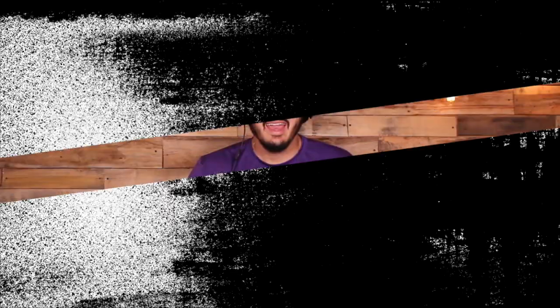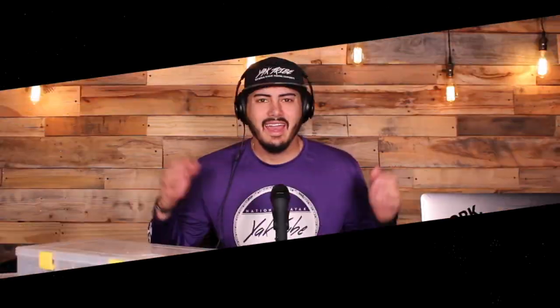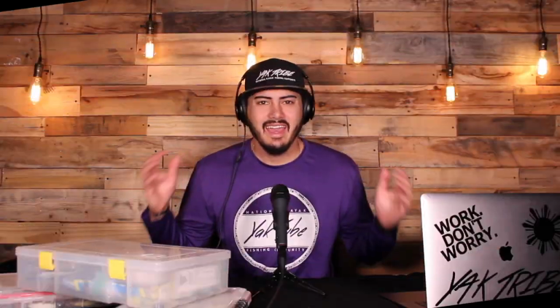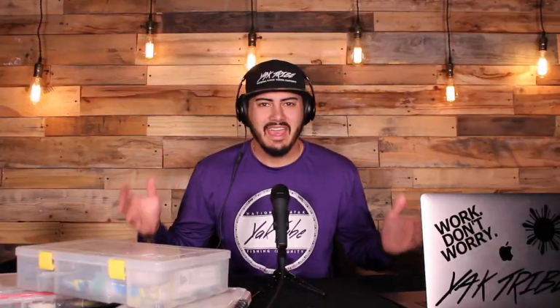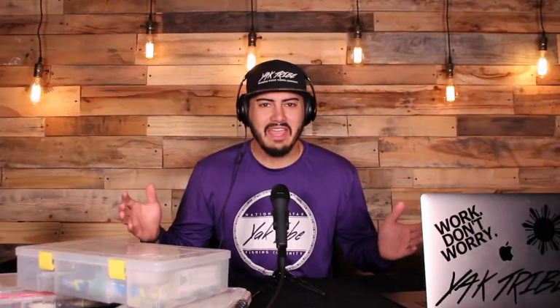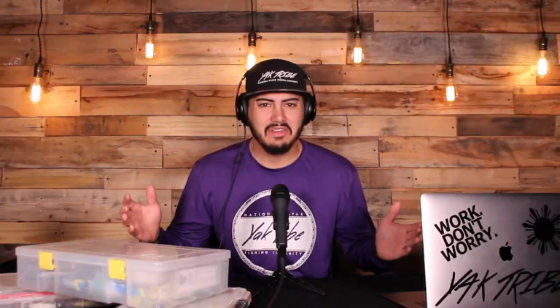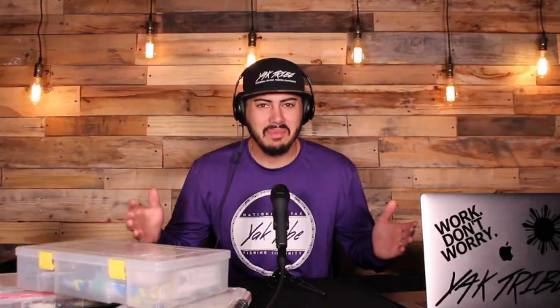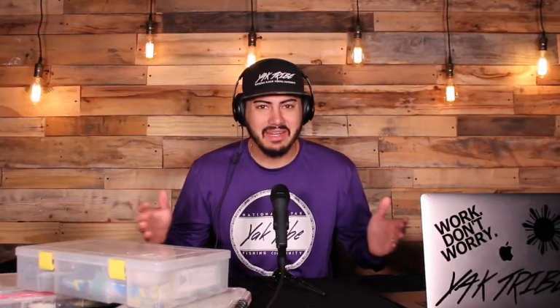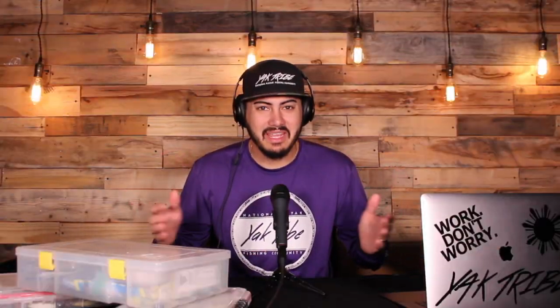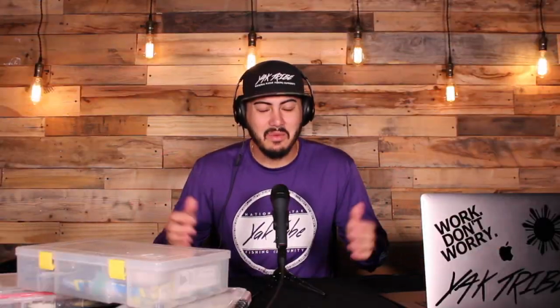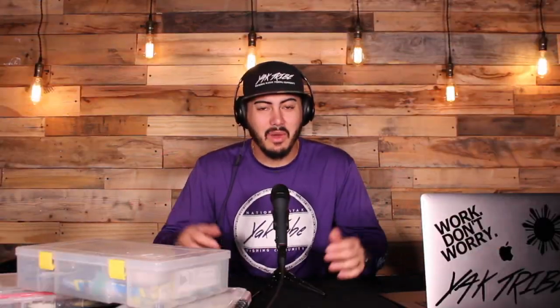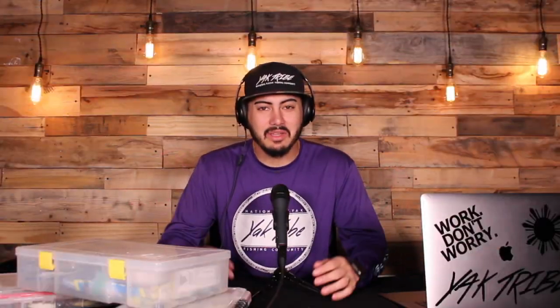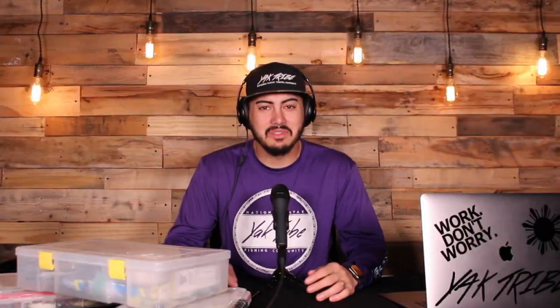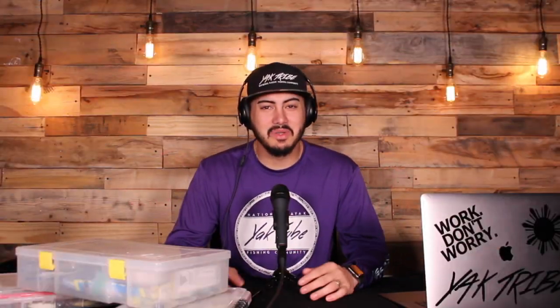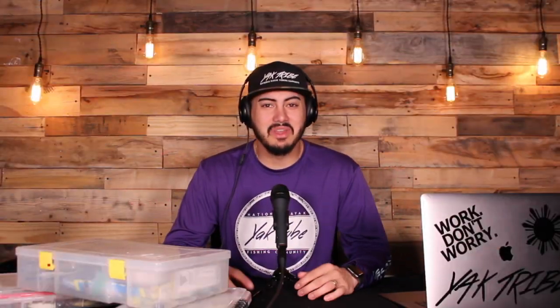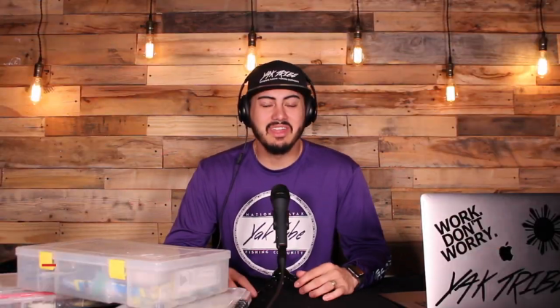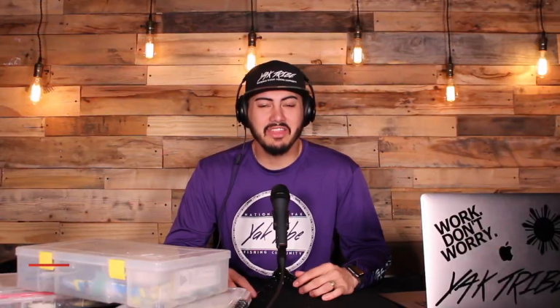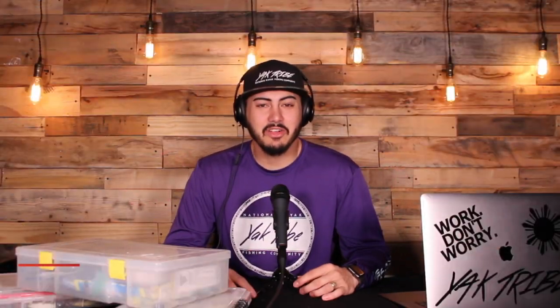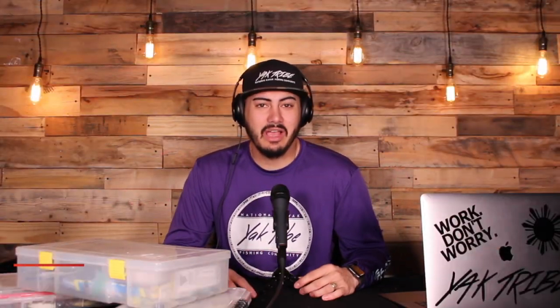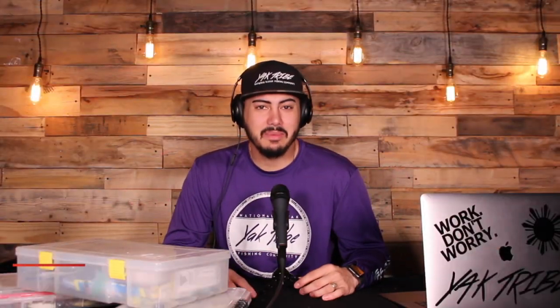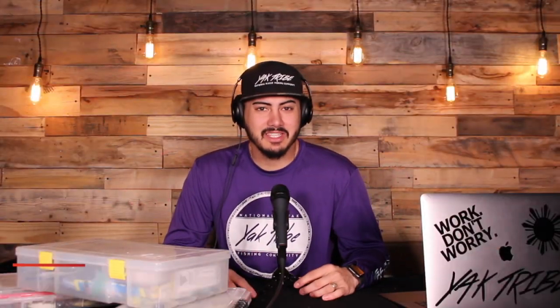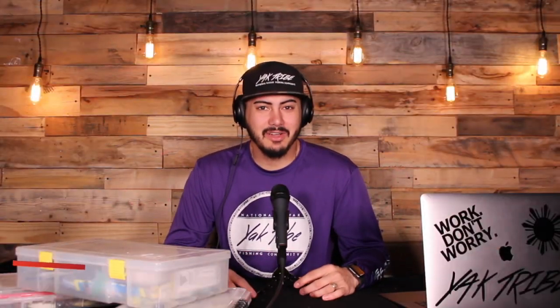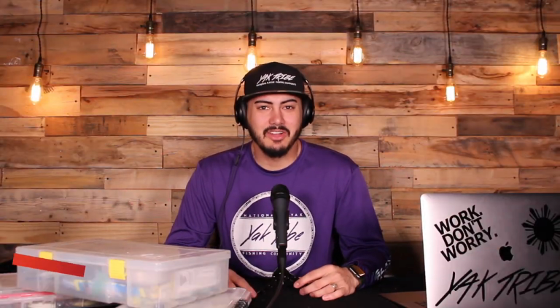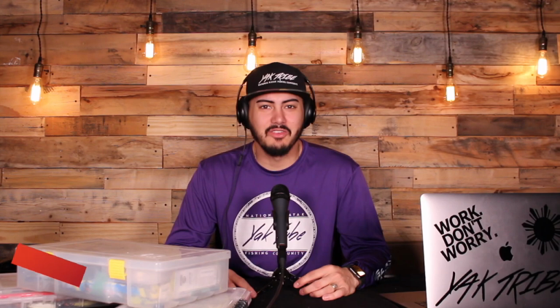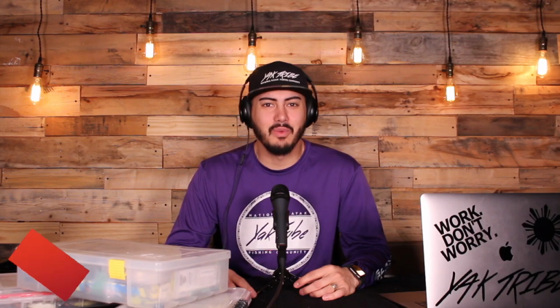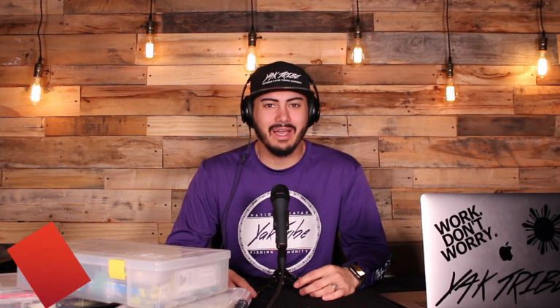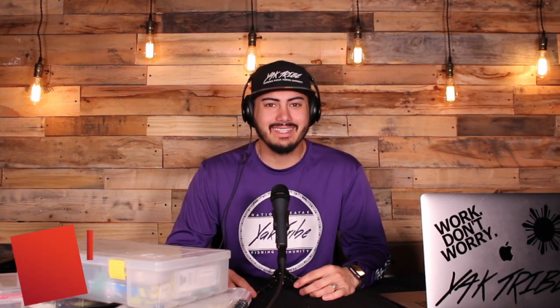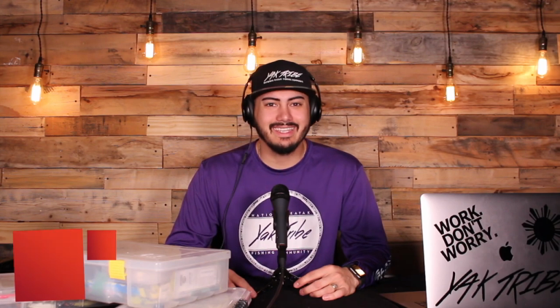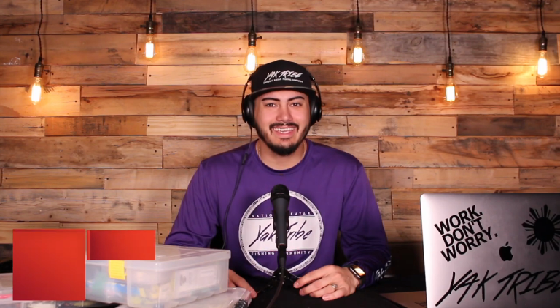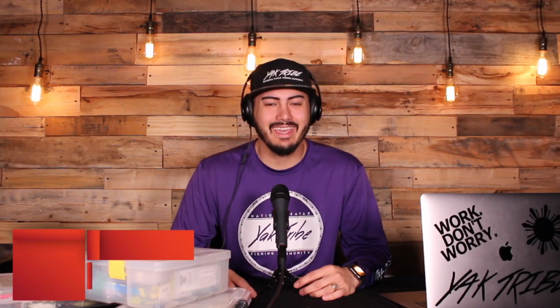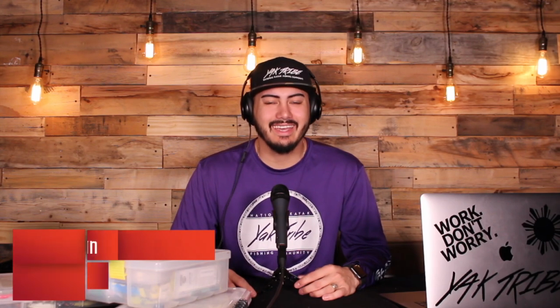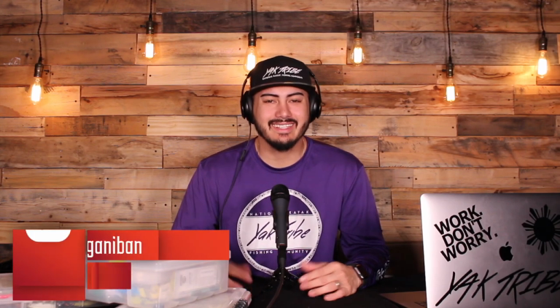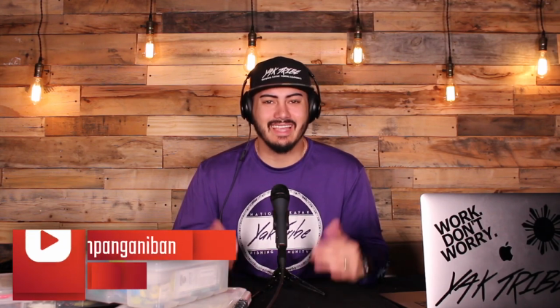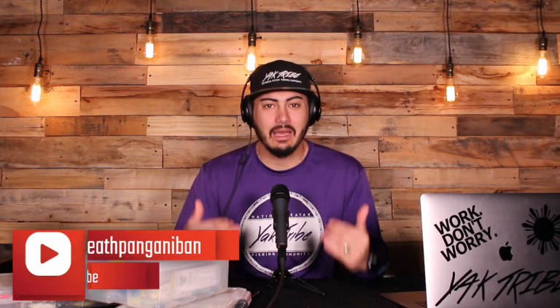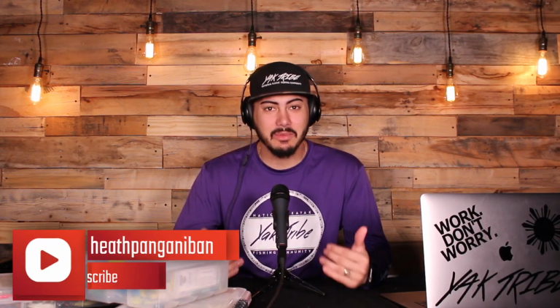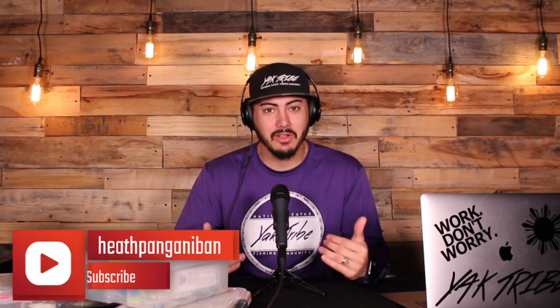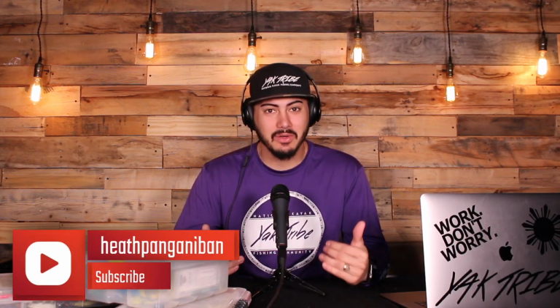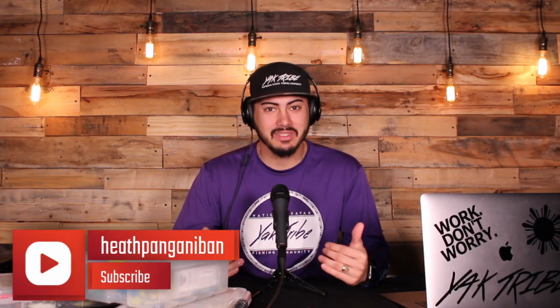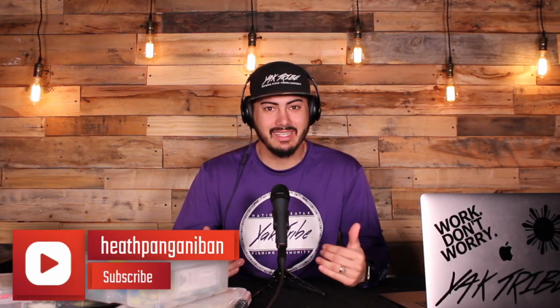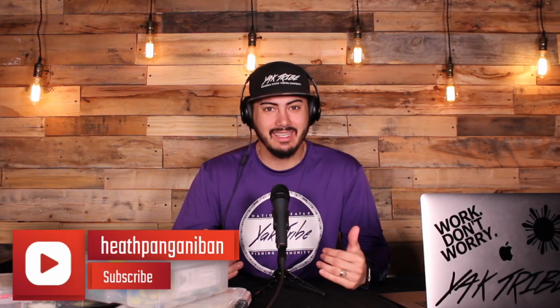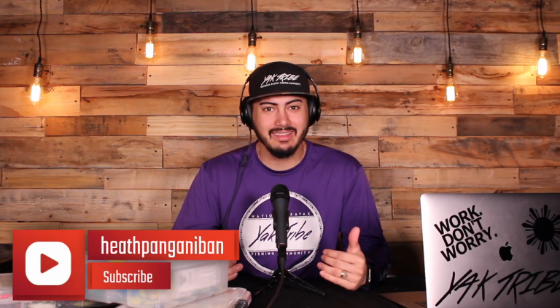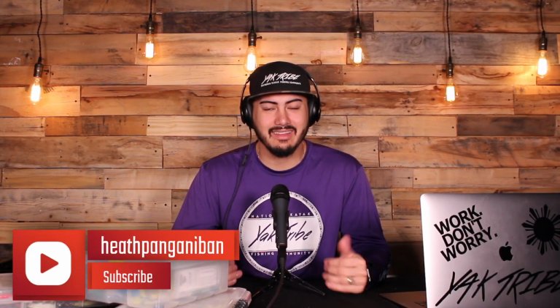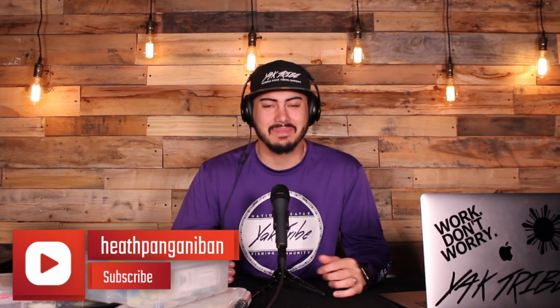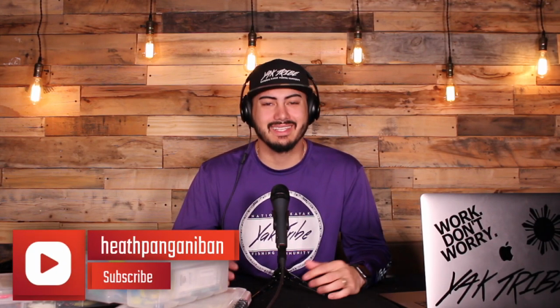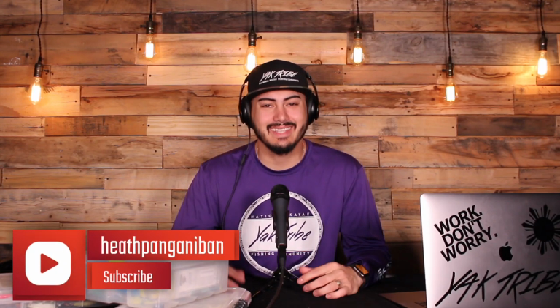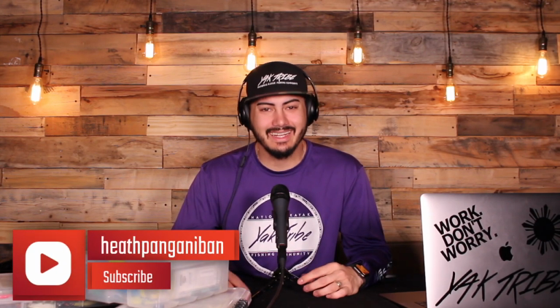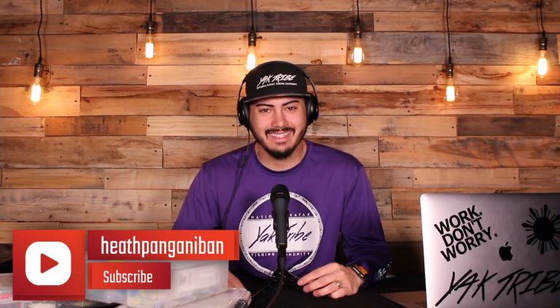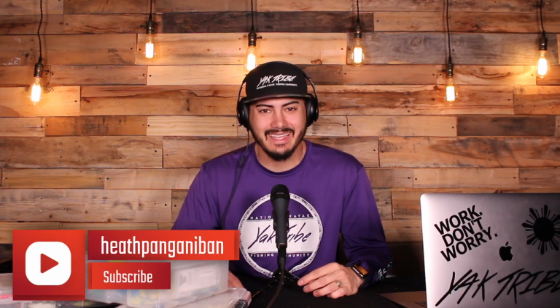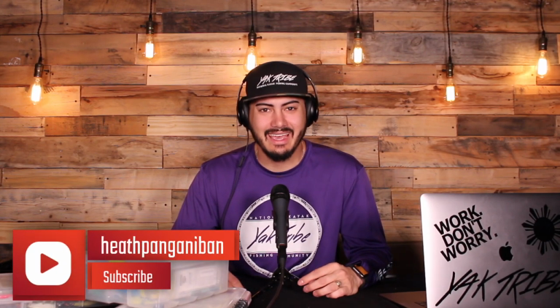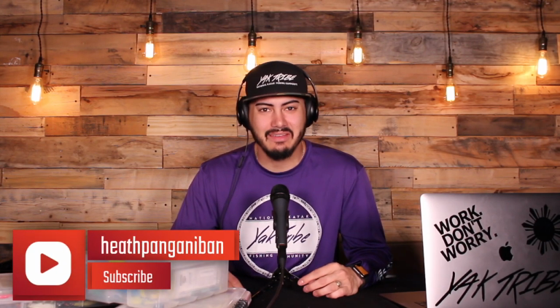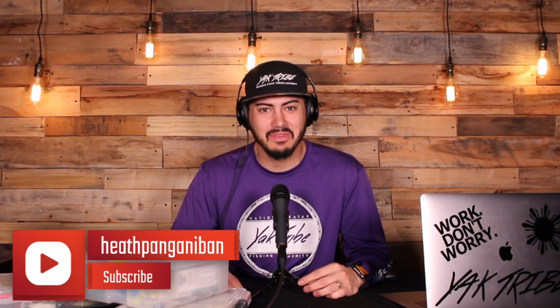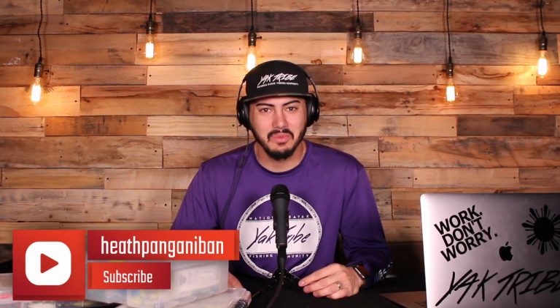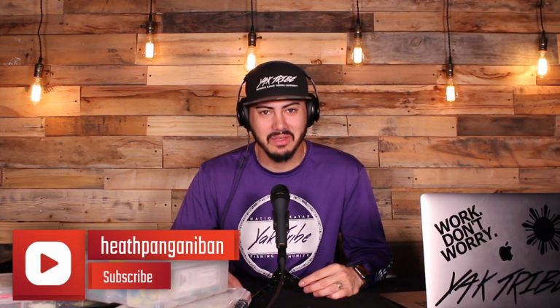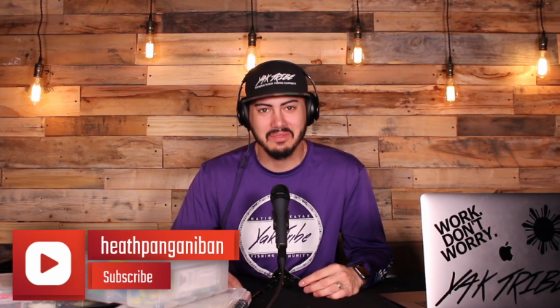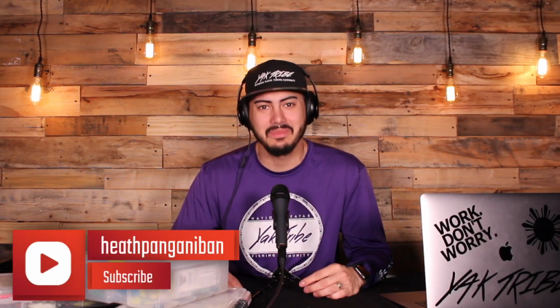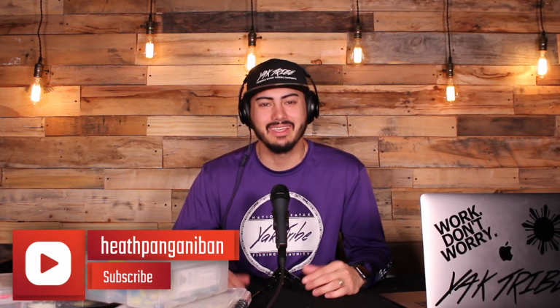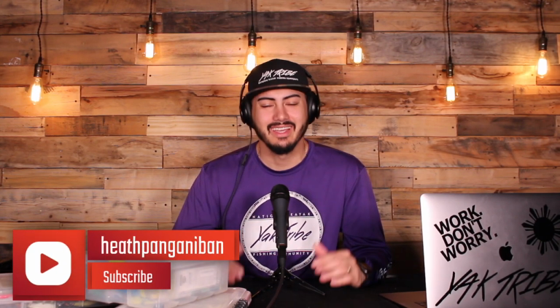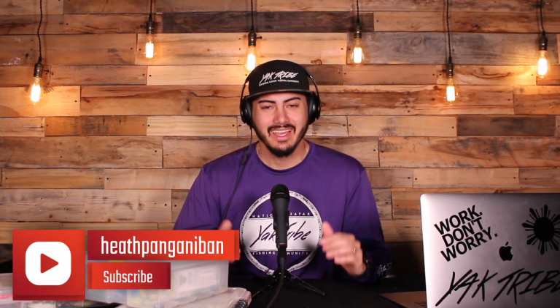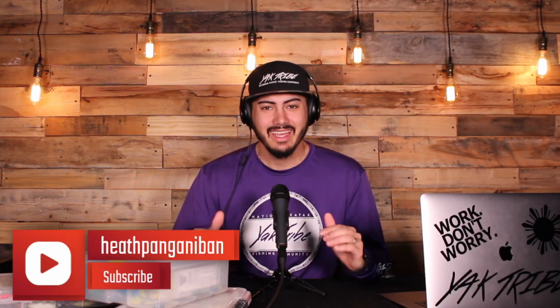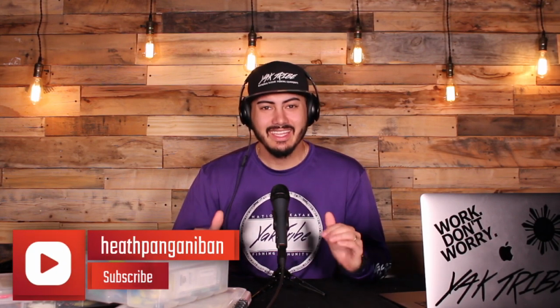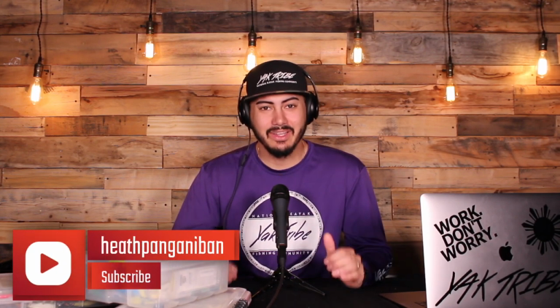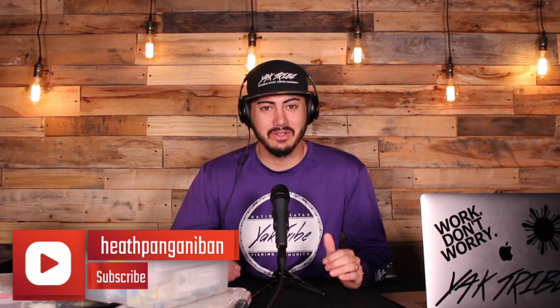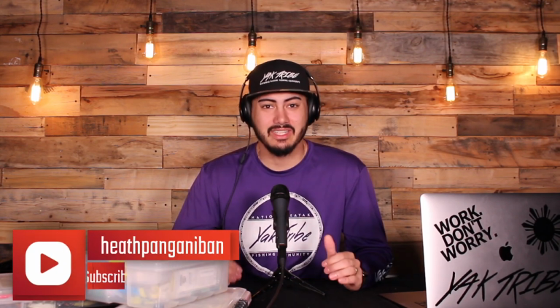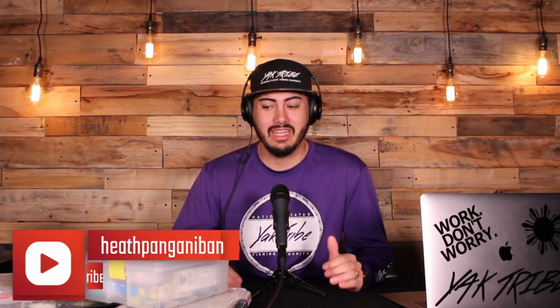Hey everybody and welcome to another episode of YTKS. I'm your host Heath and I'm excited to have you with me here today.